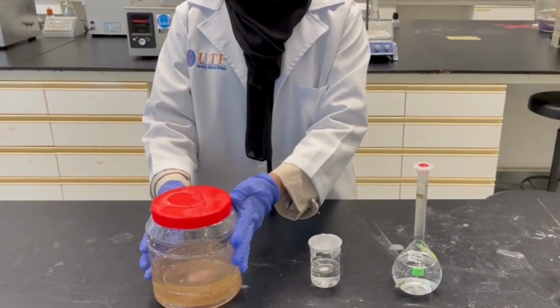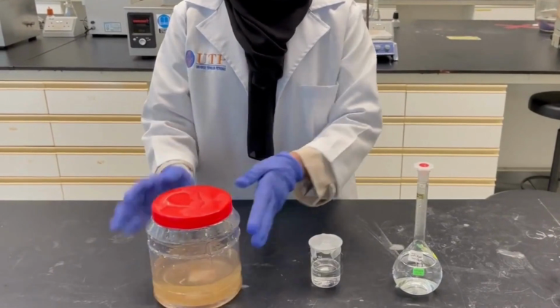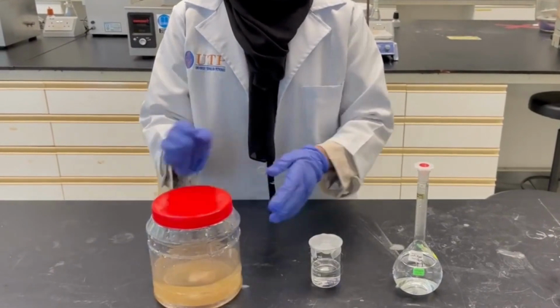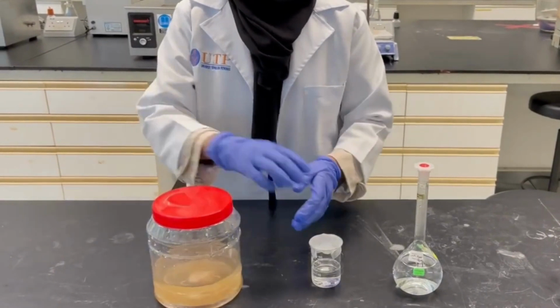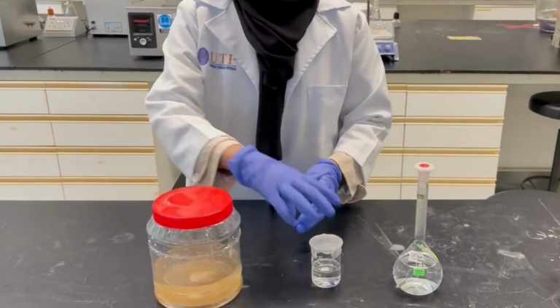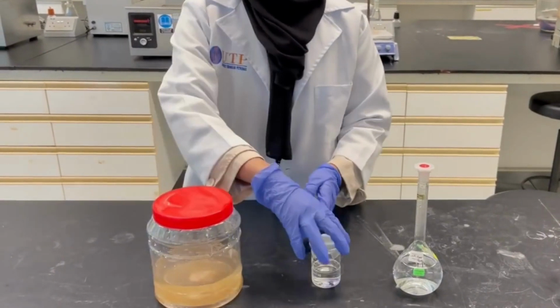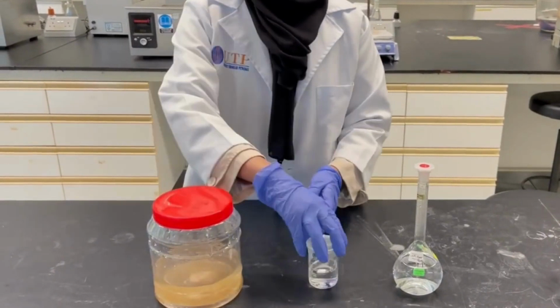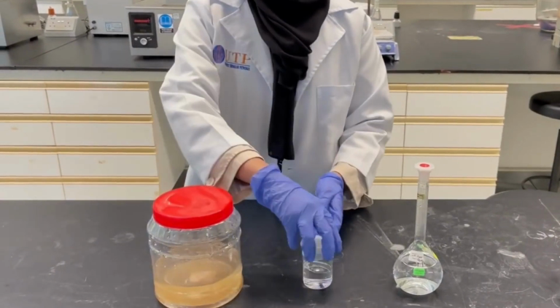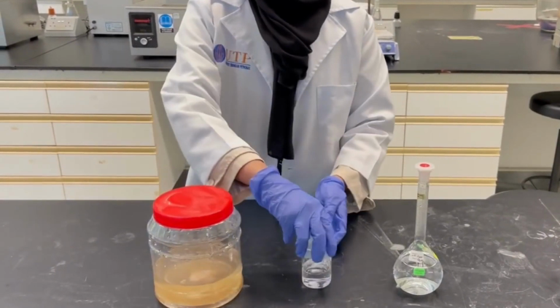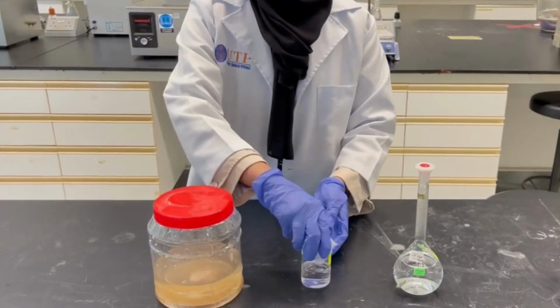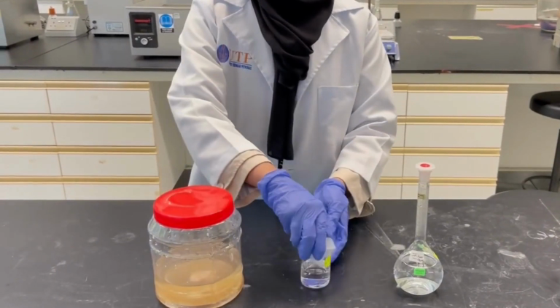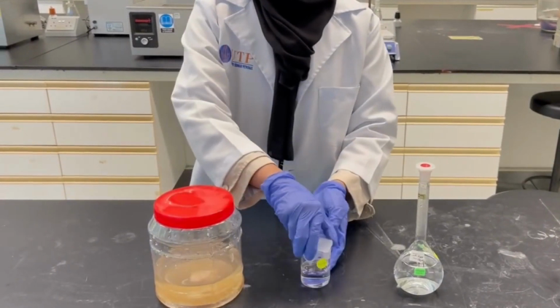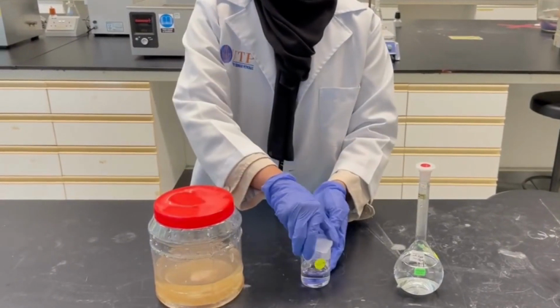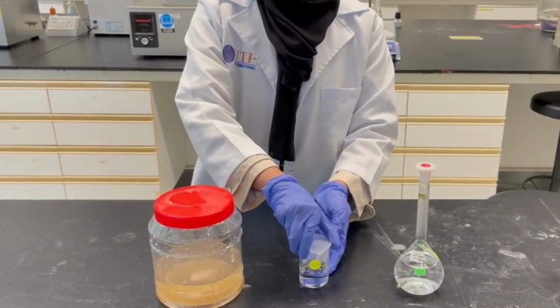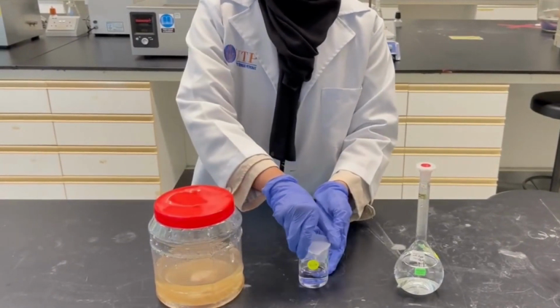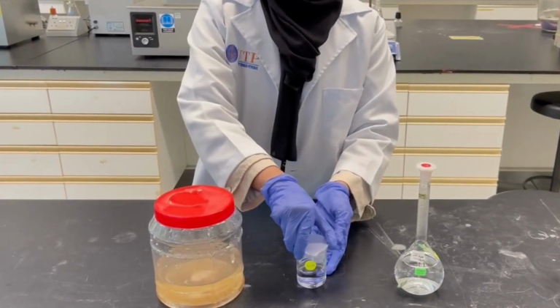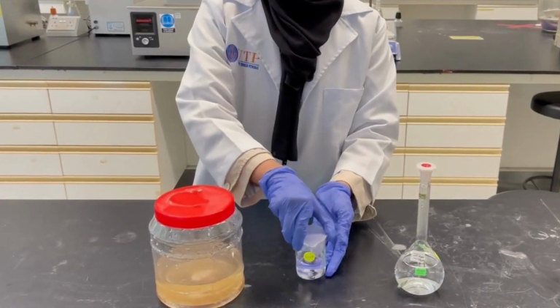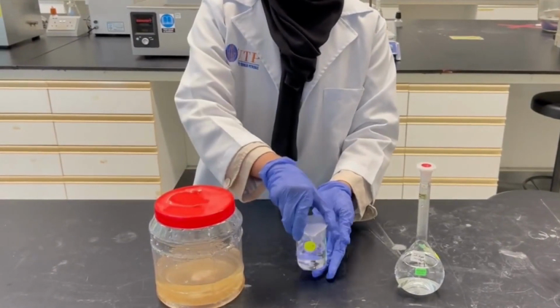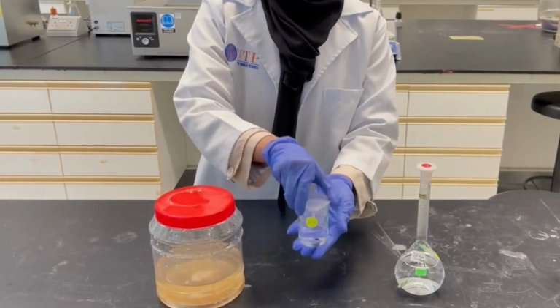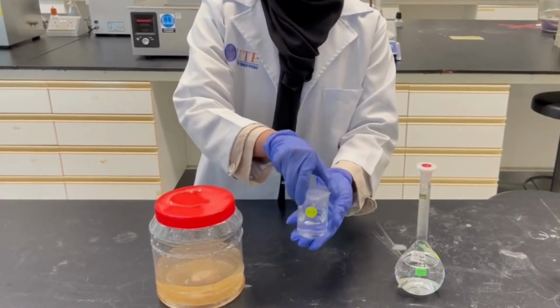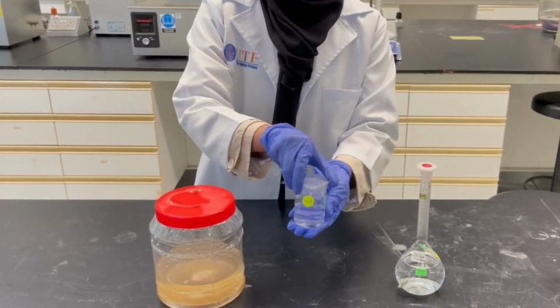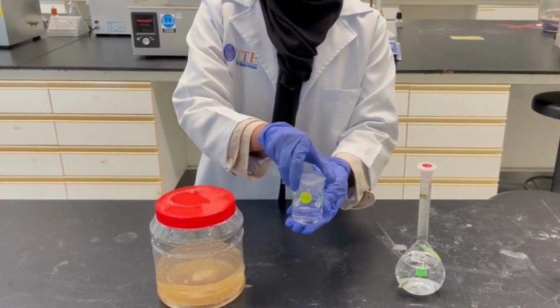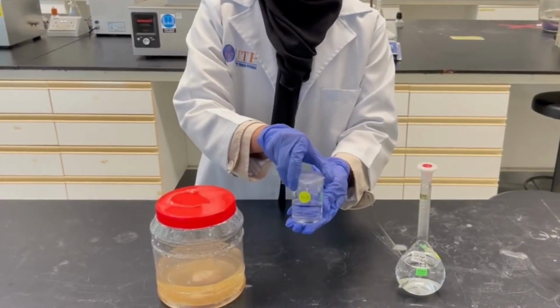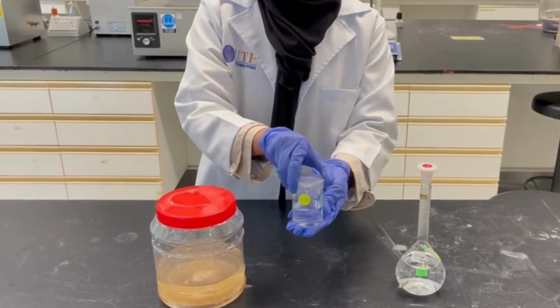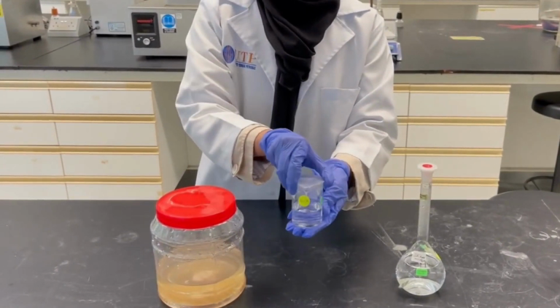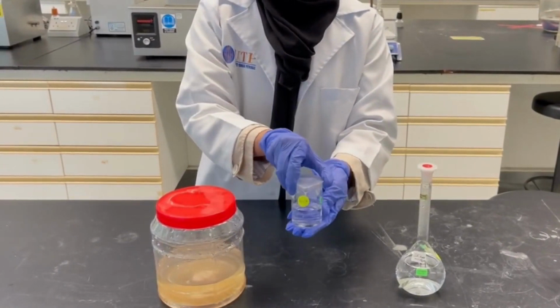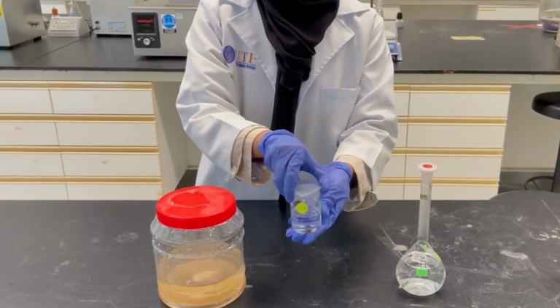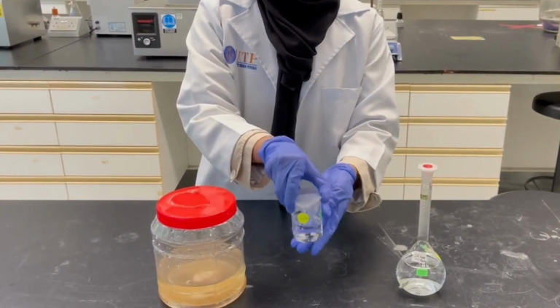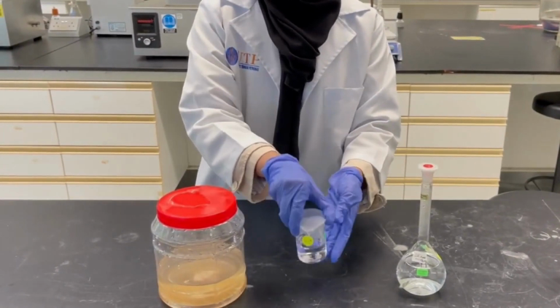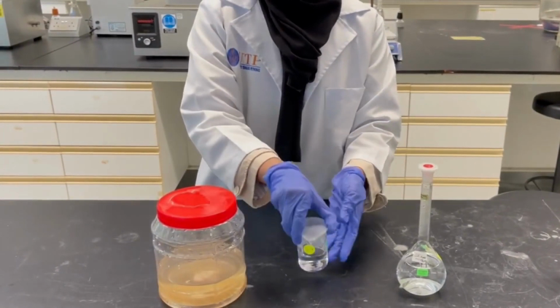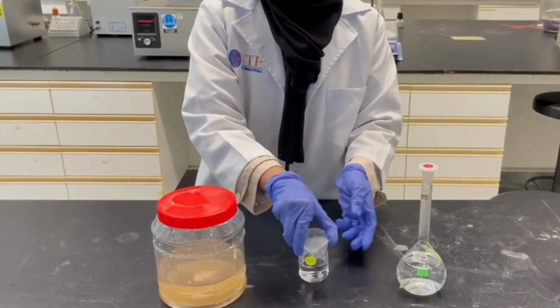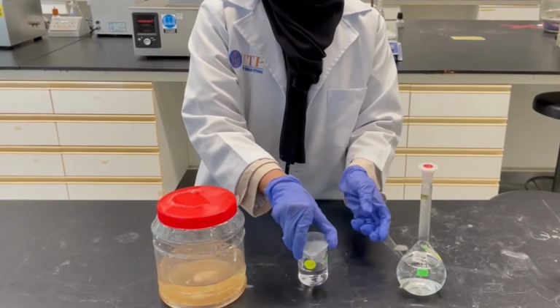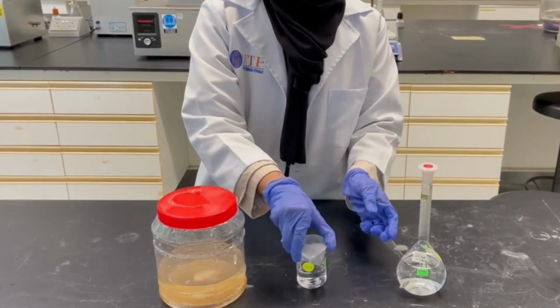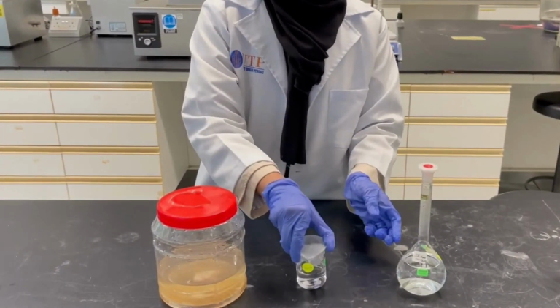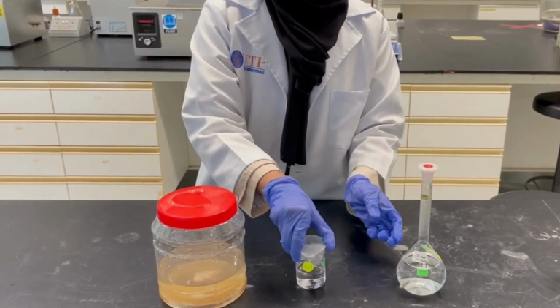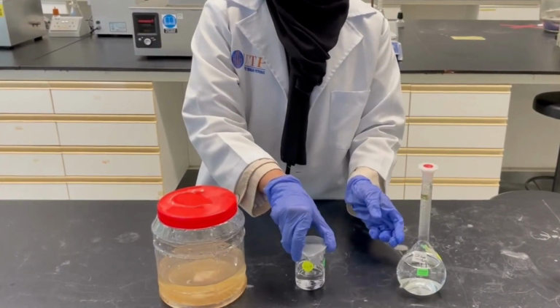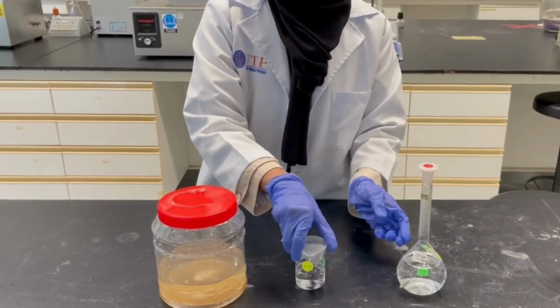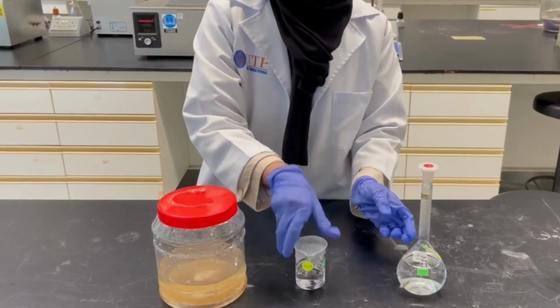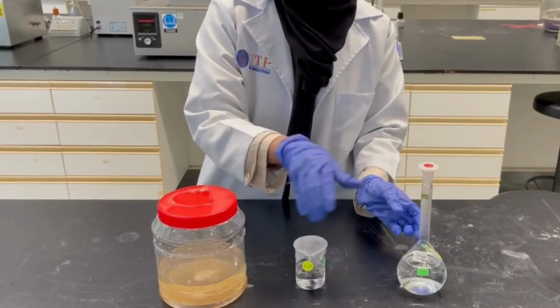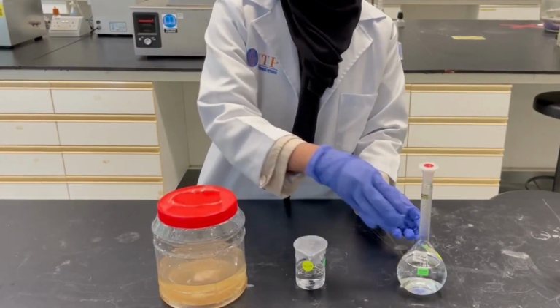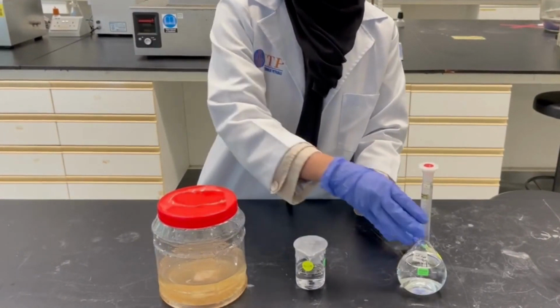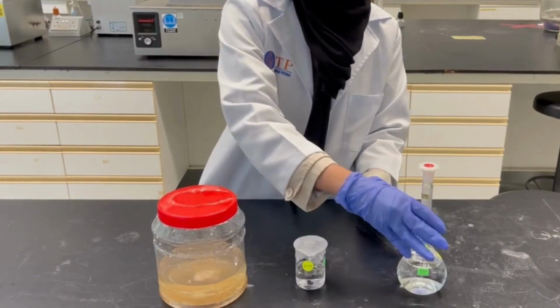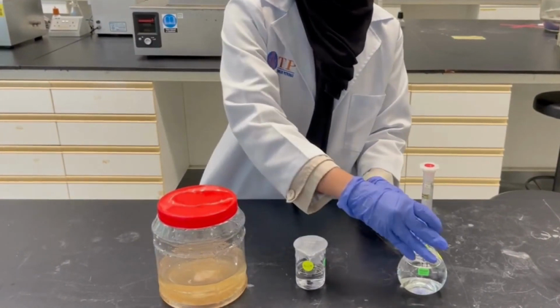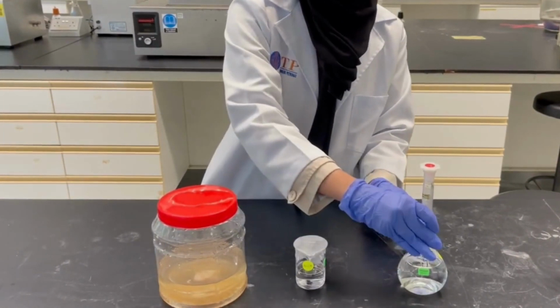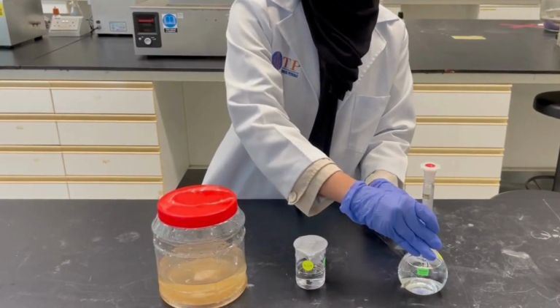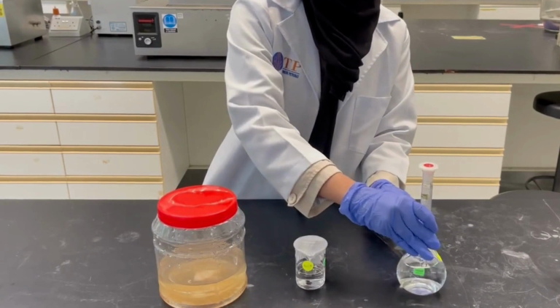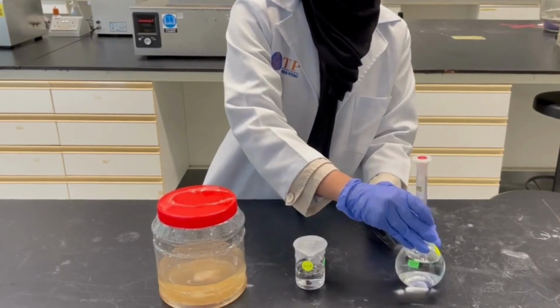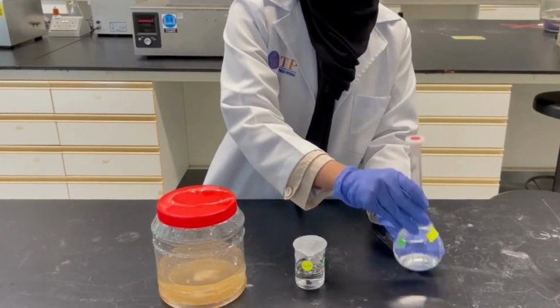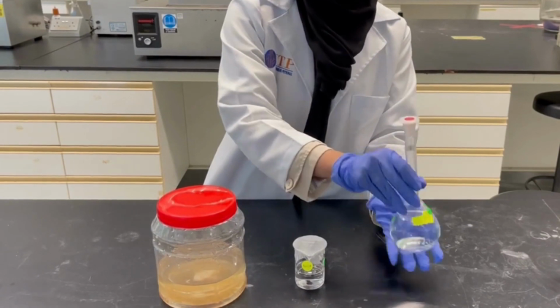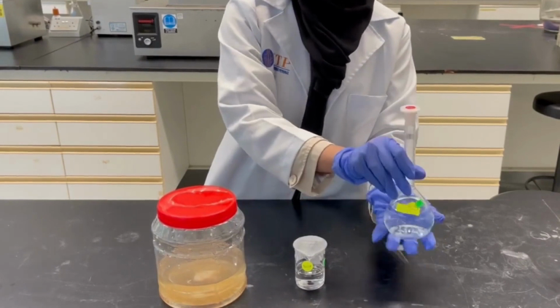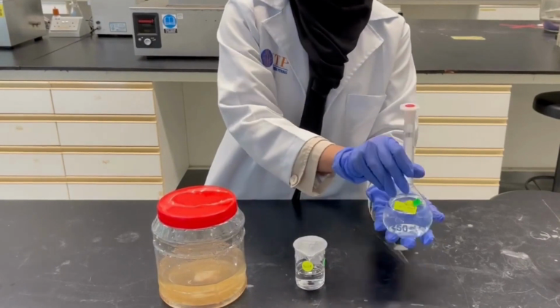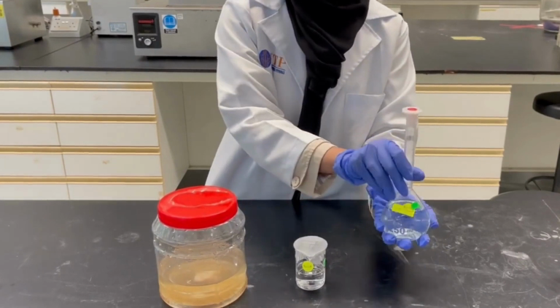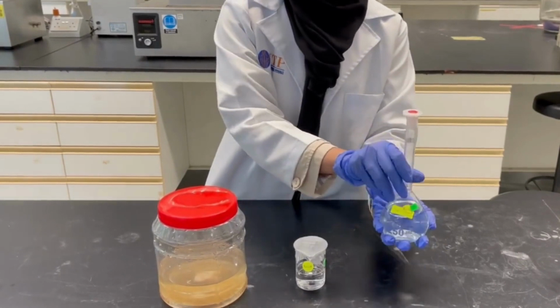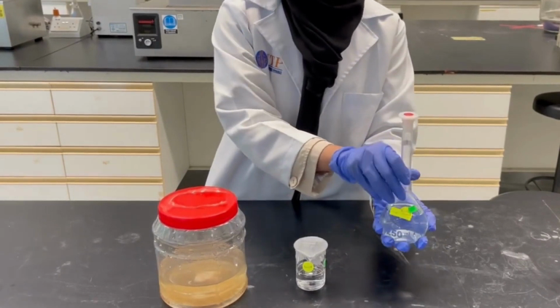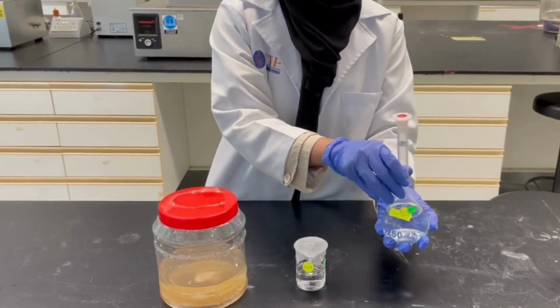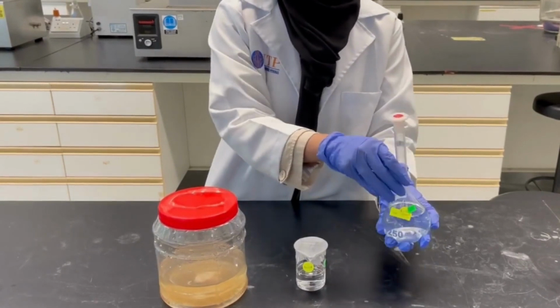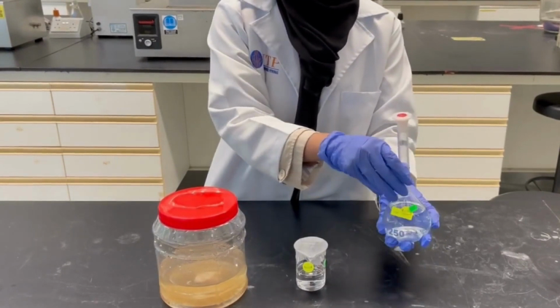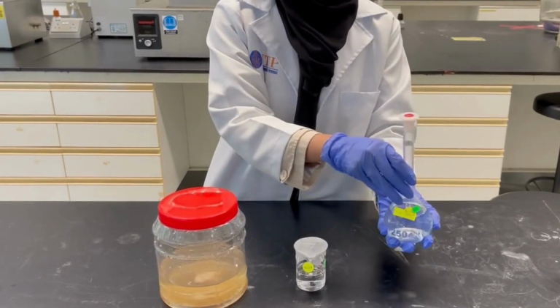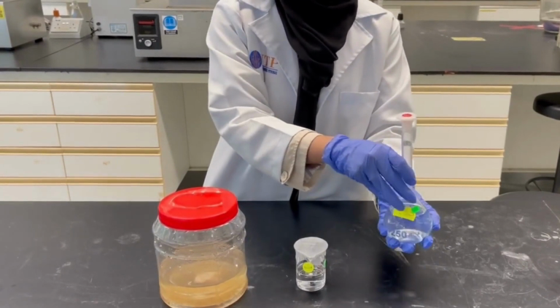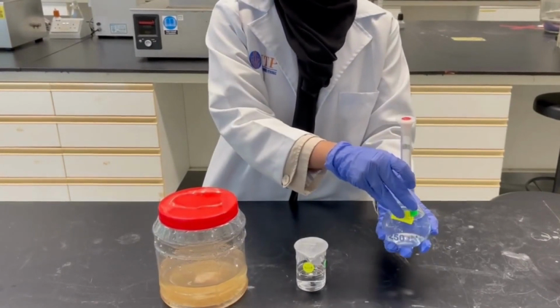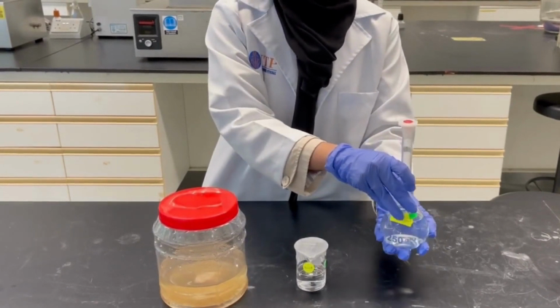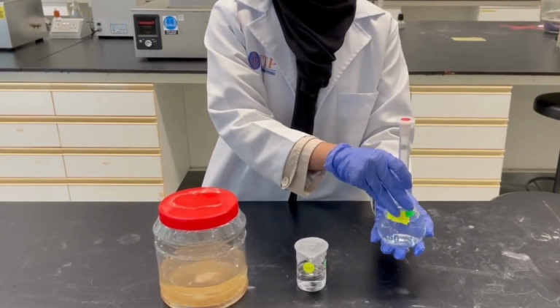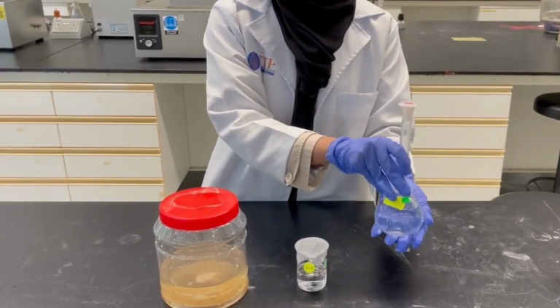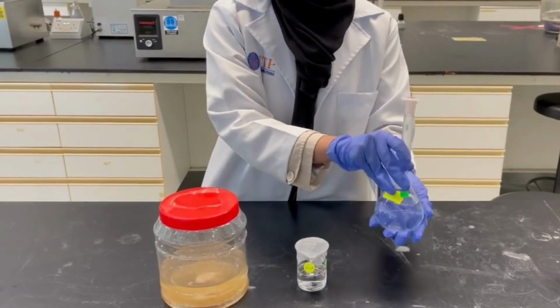The materials are a sample of water taken from UTPLA, sodium hydroxide, hydrochloric acid, and eggshell.